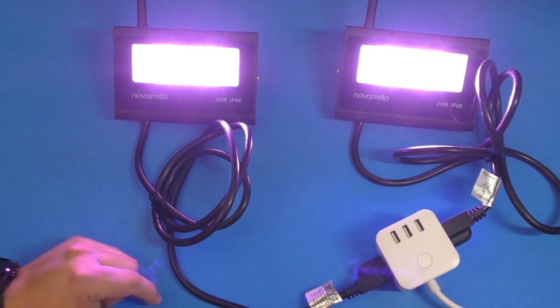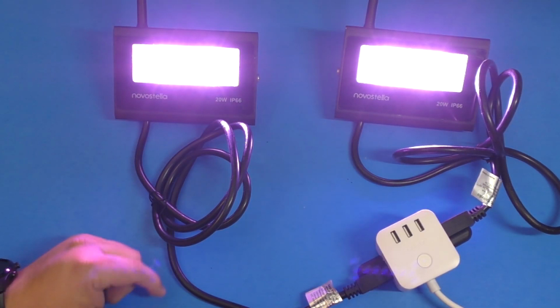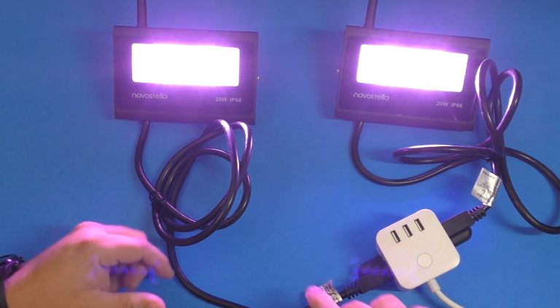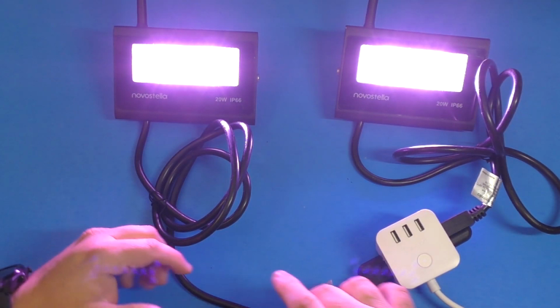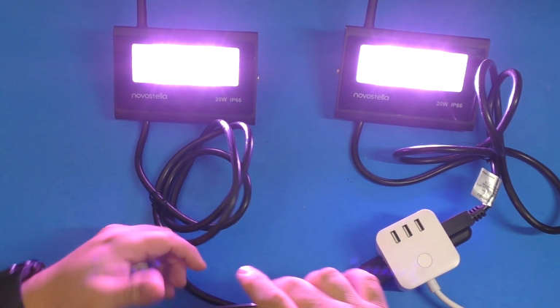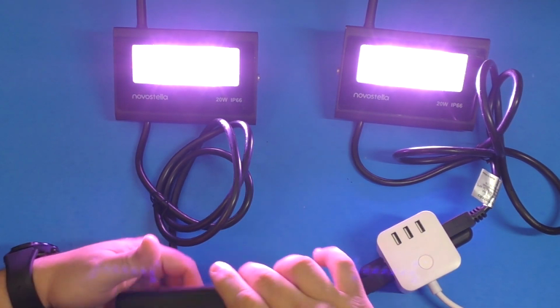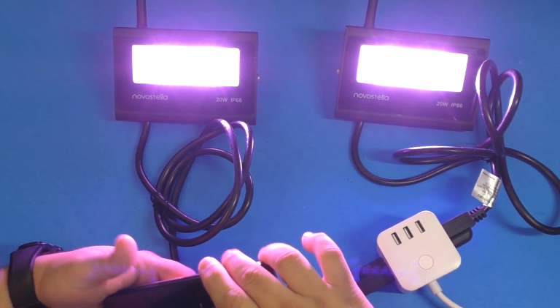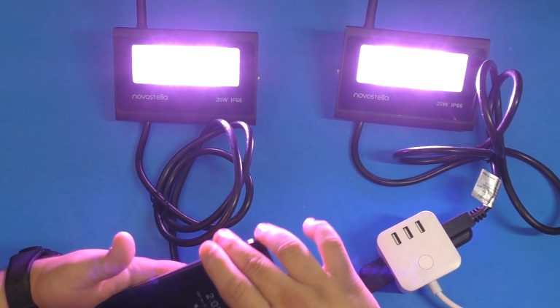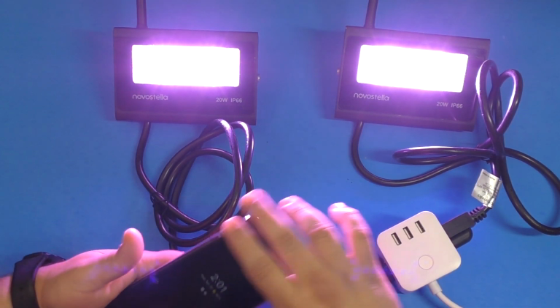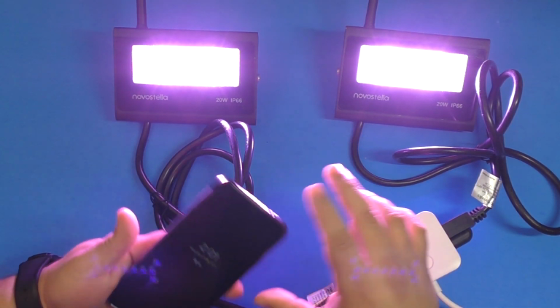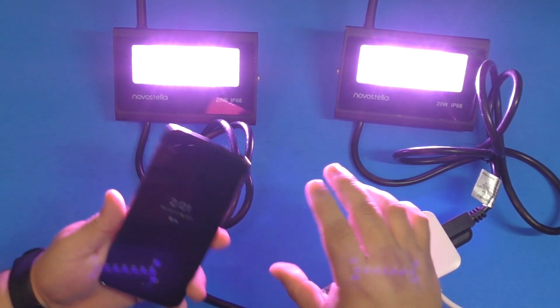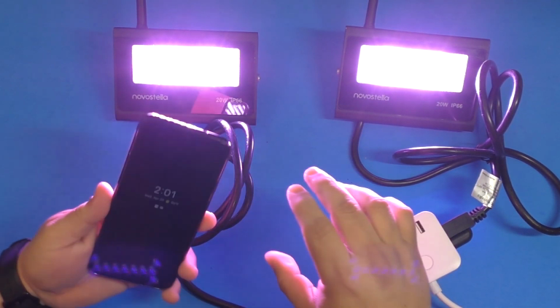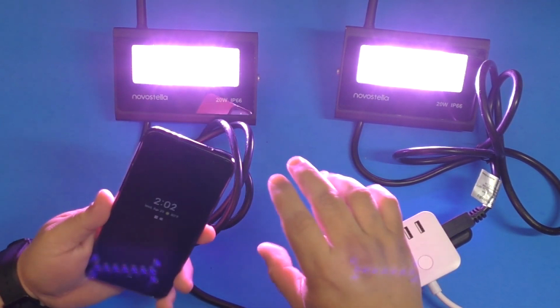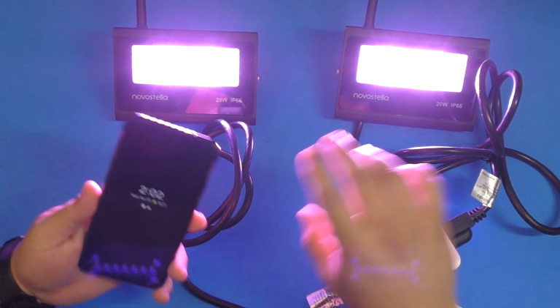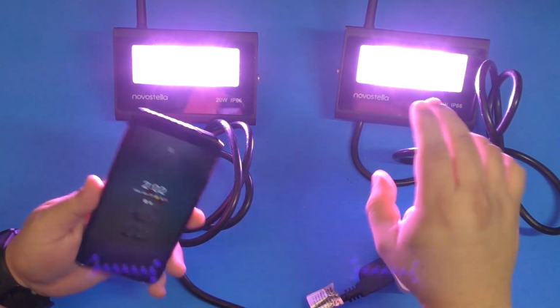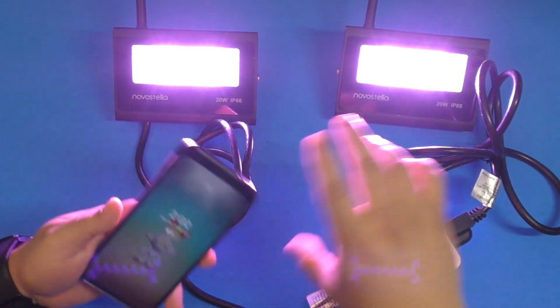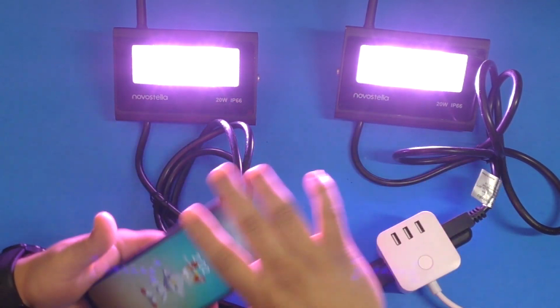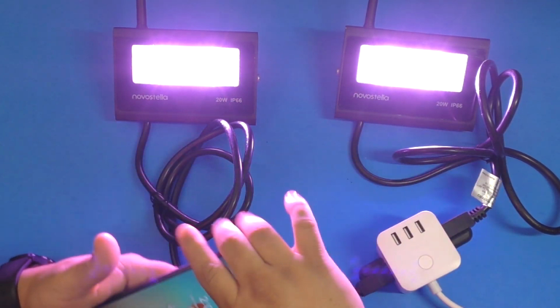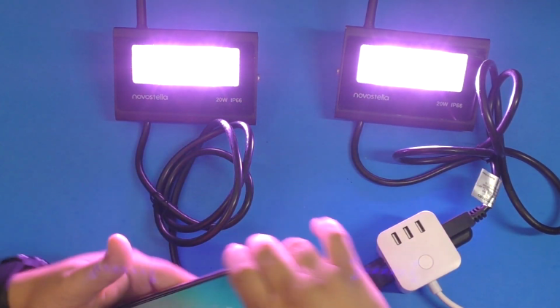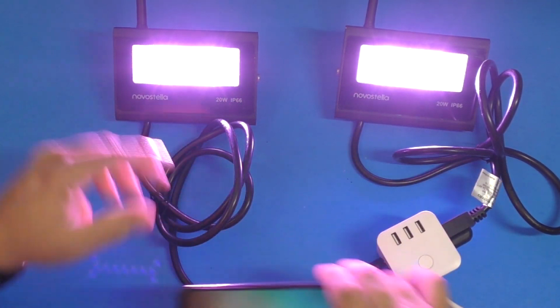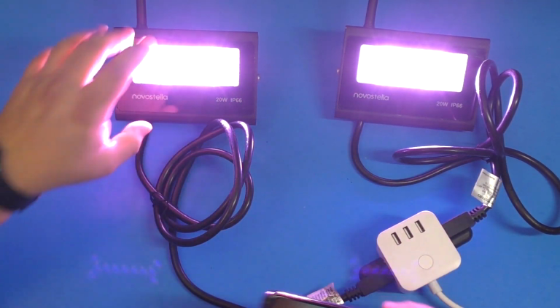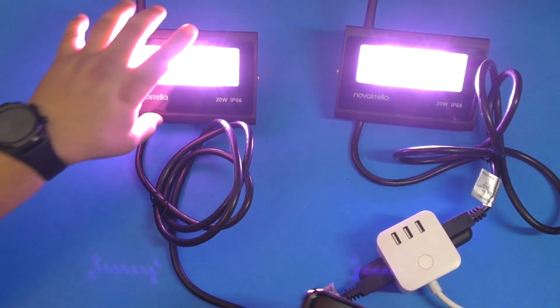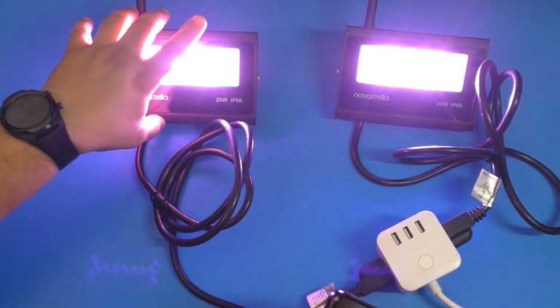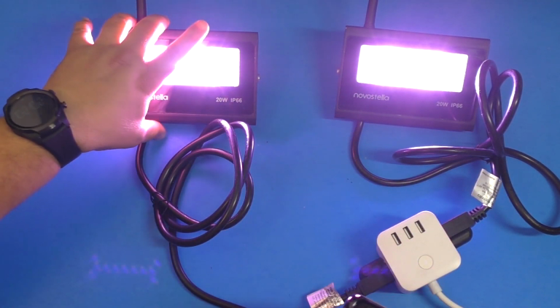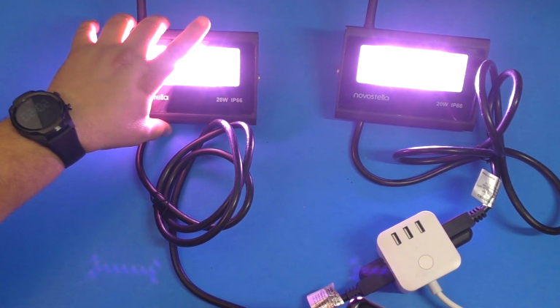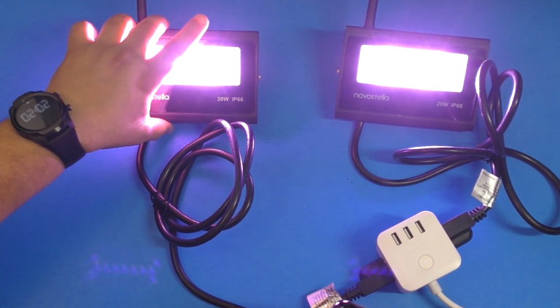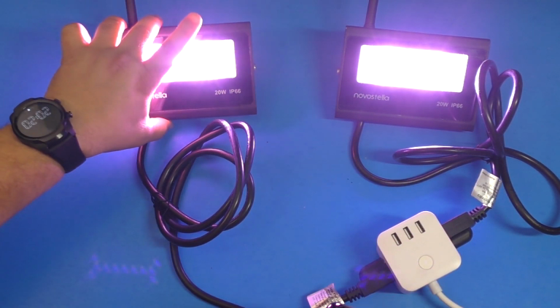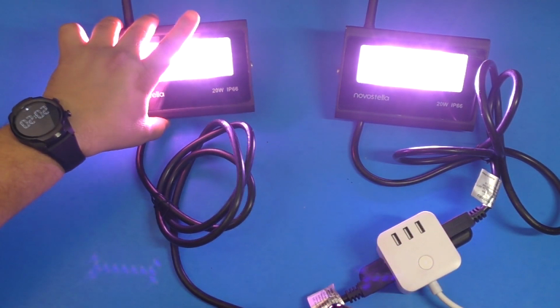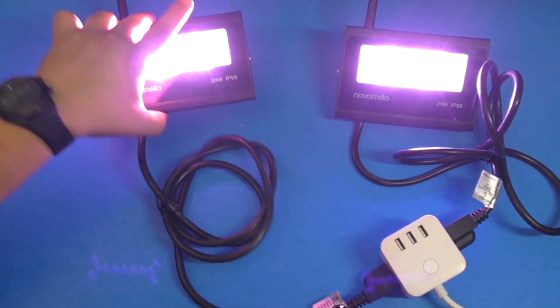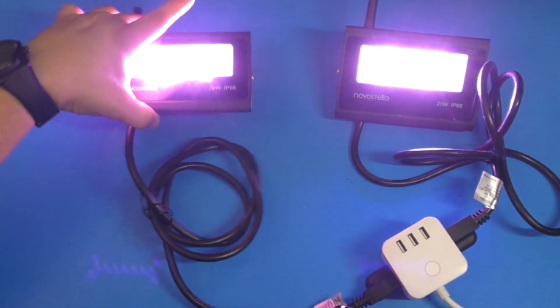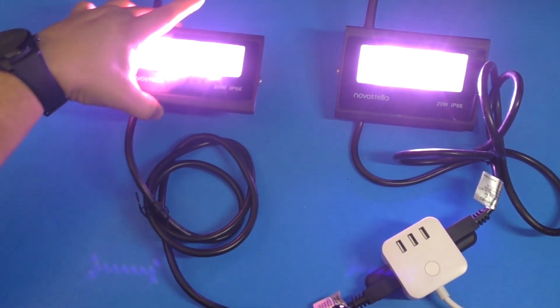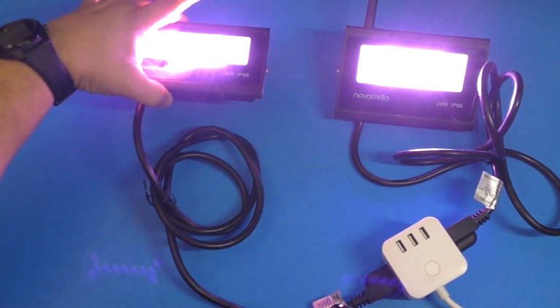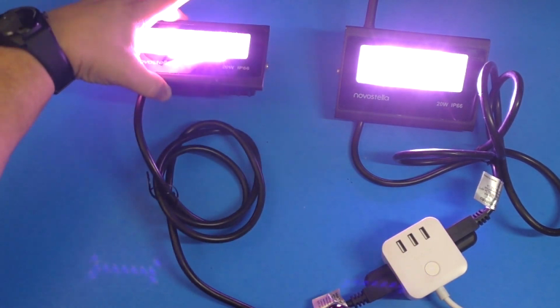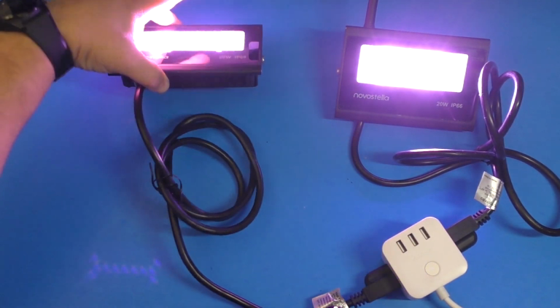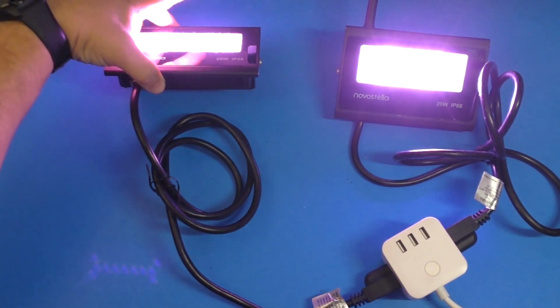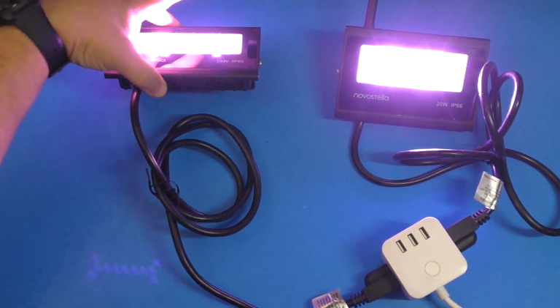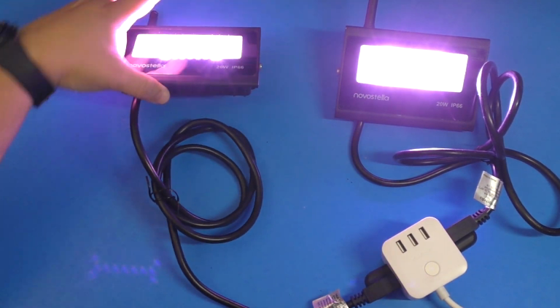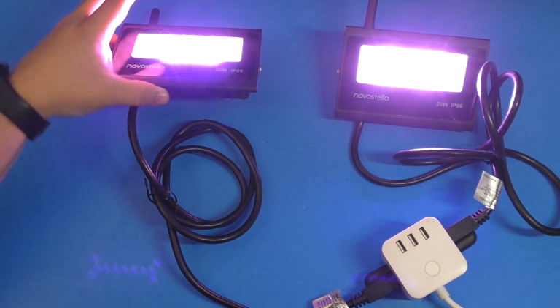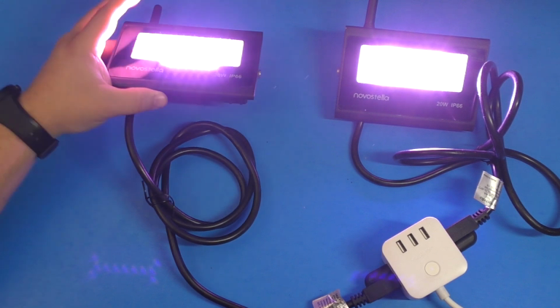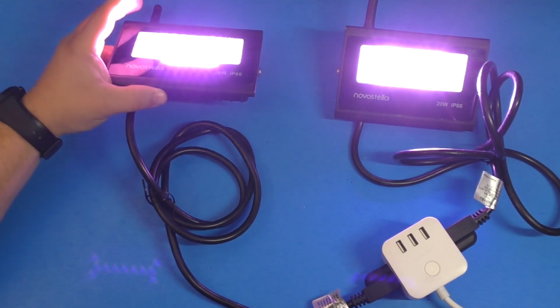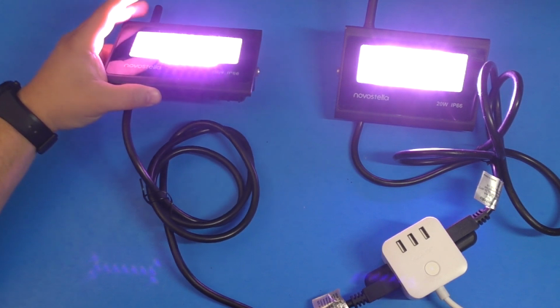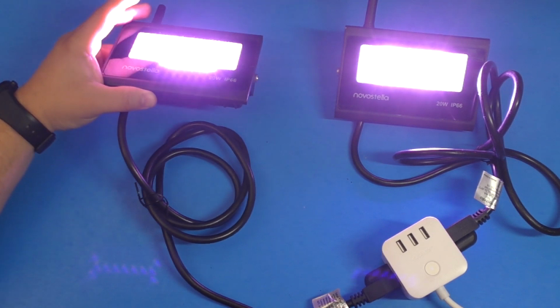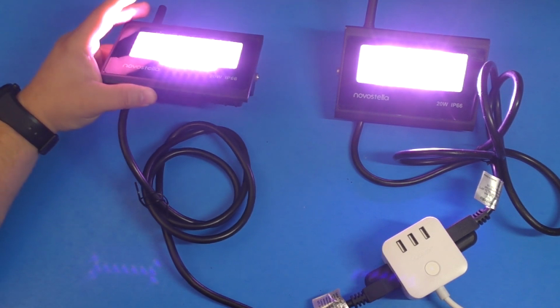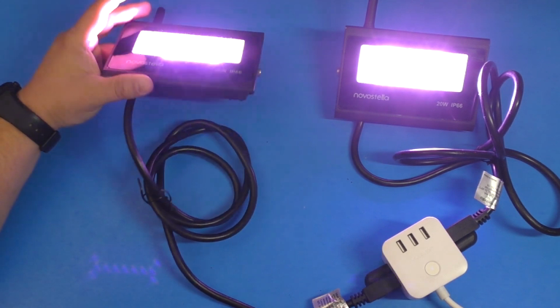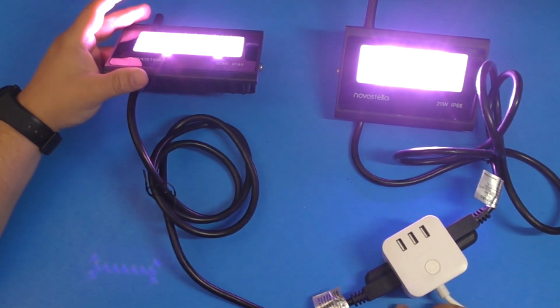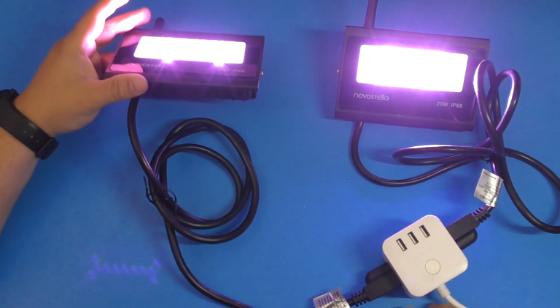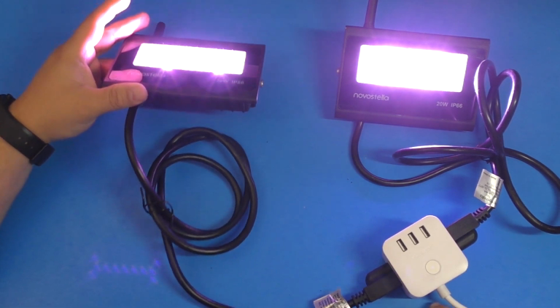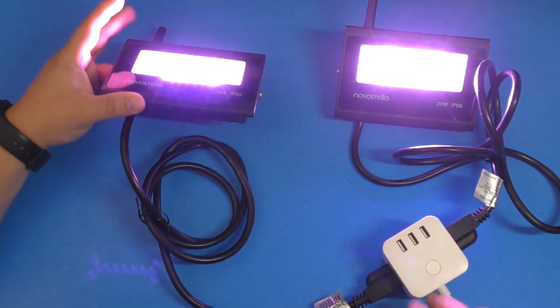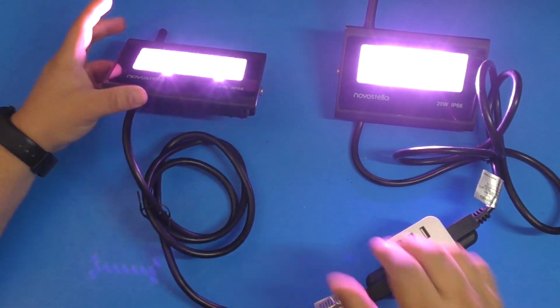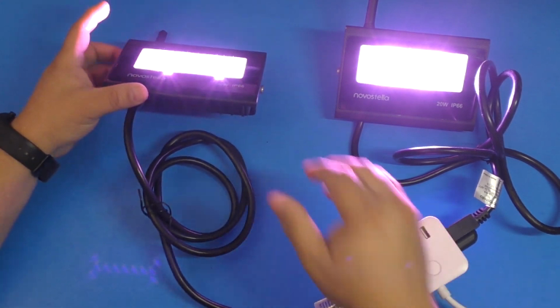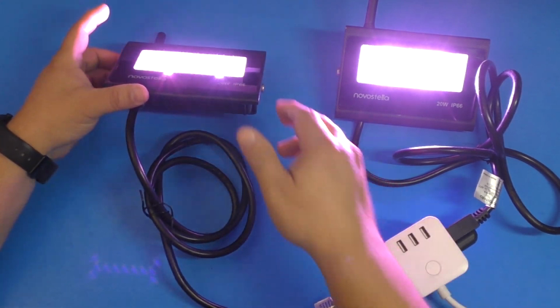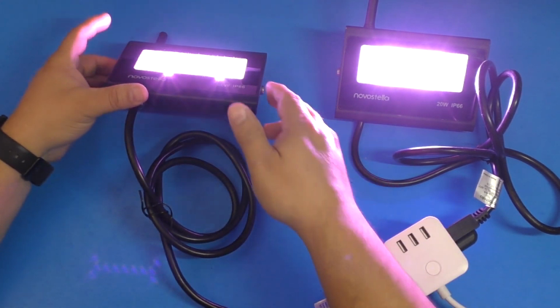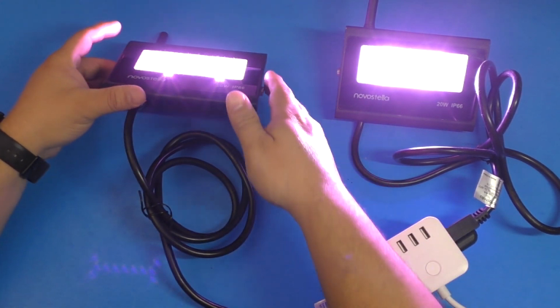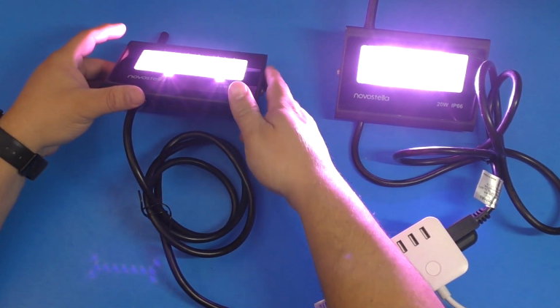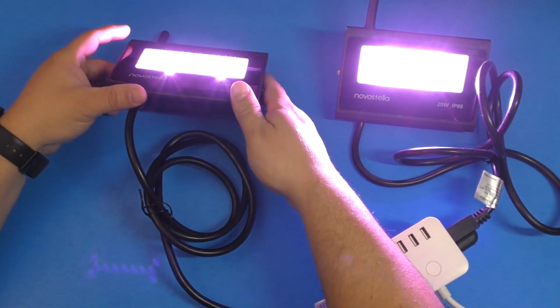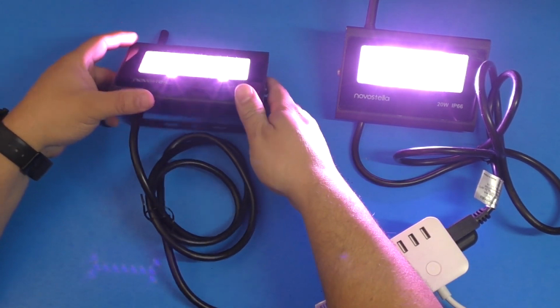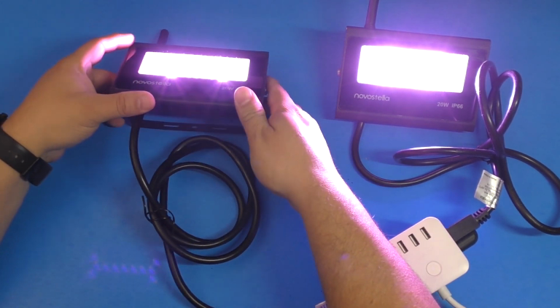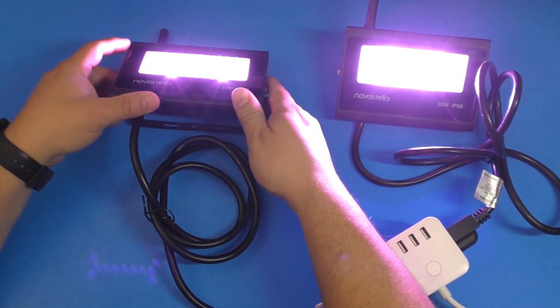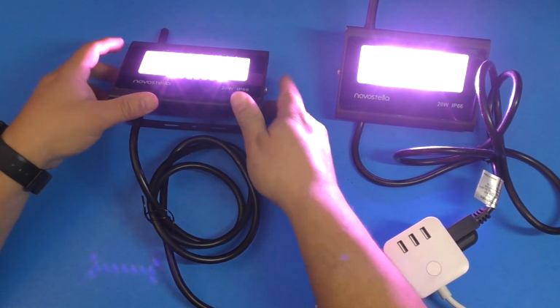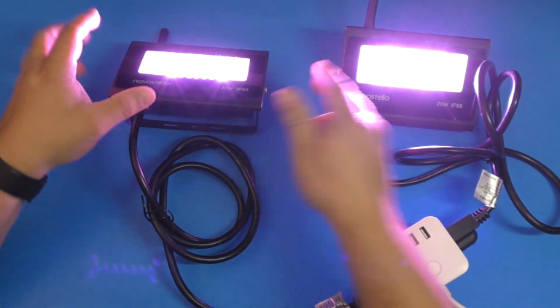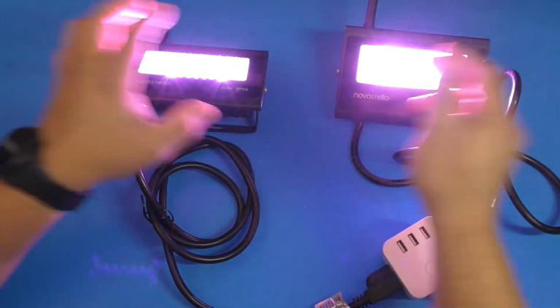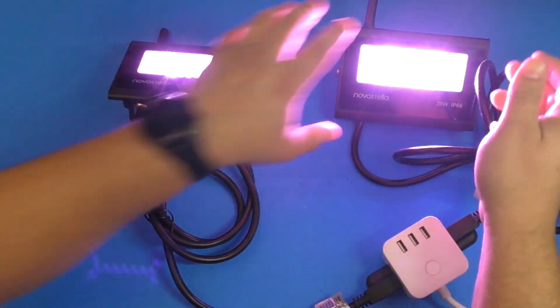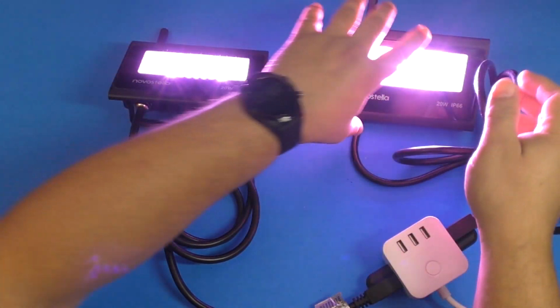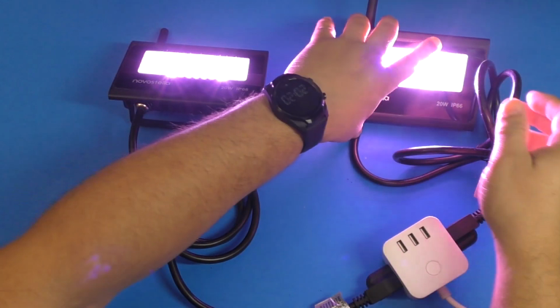Whoa, that is too bright! Let me point them the other way — there you go.